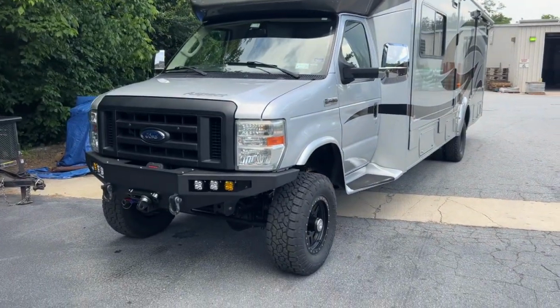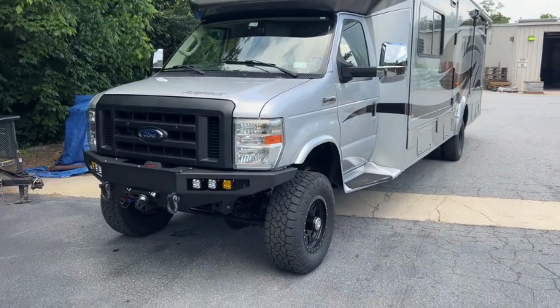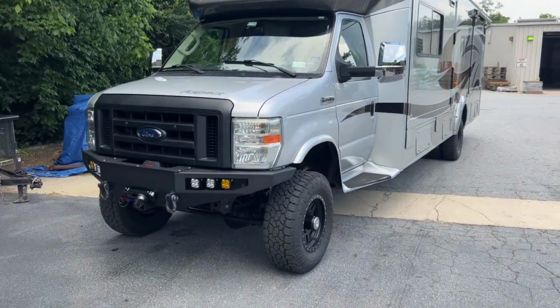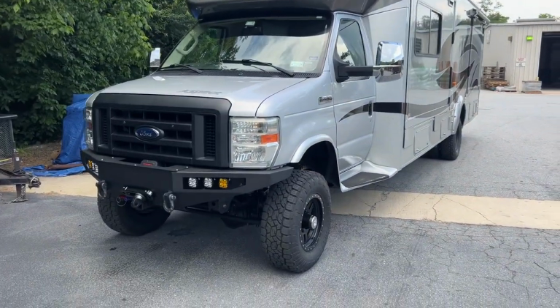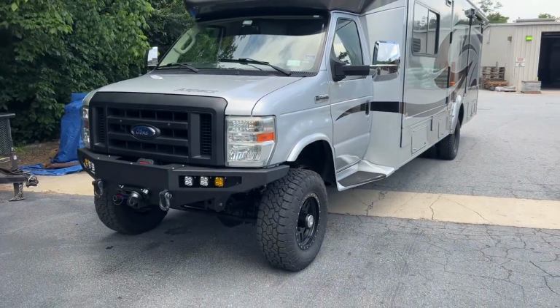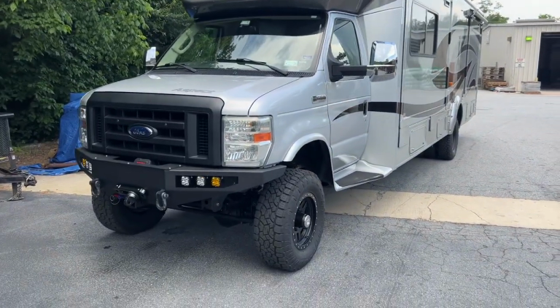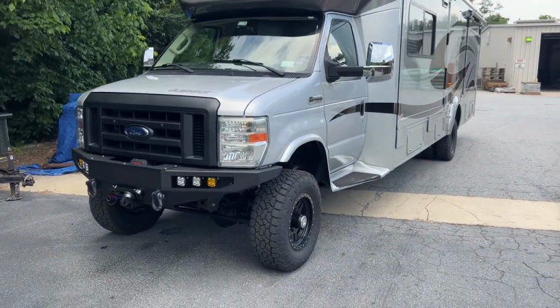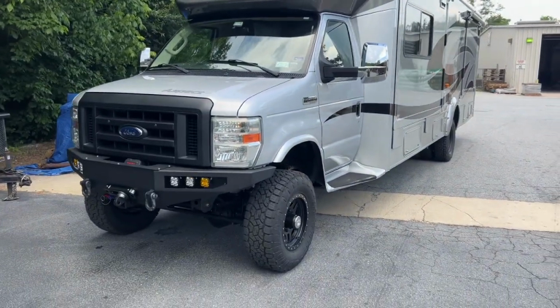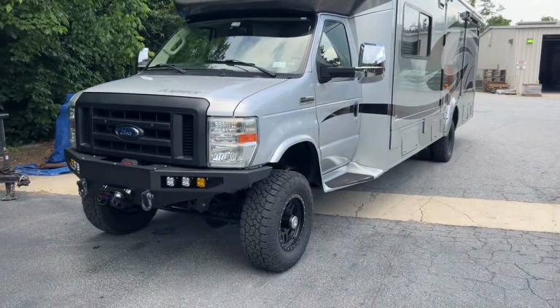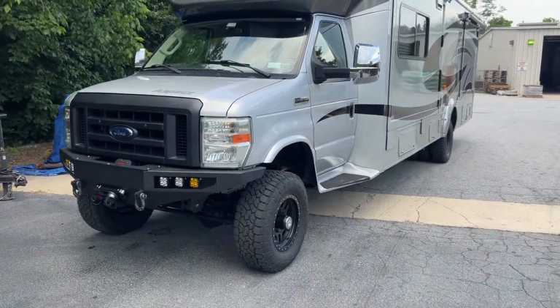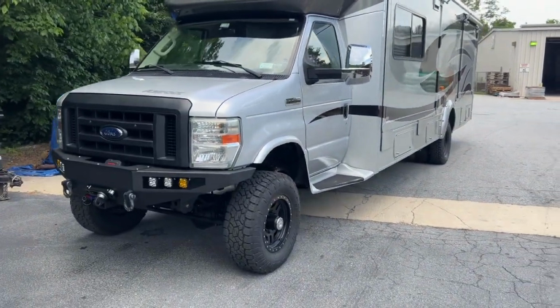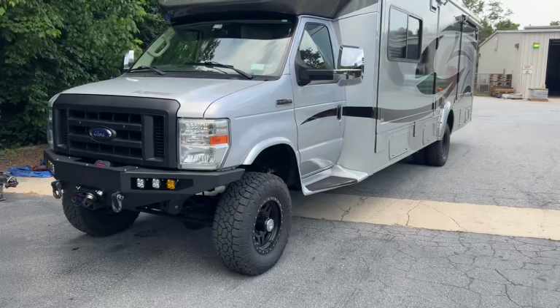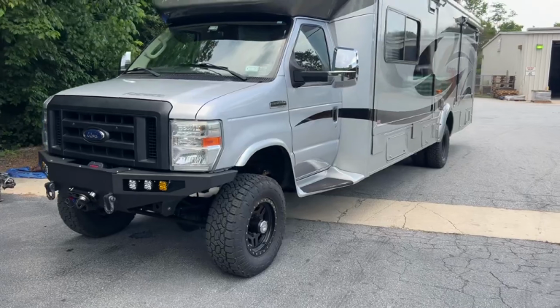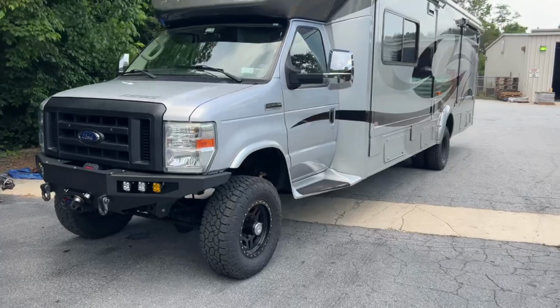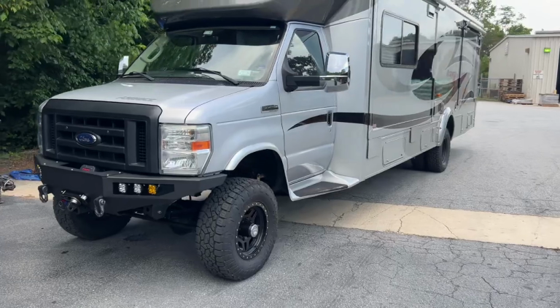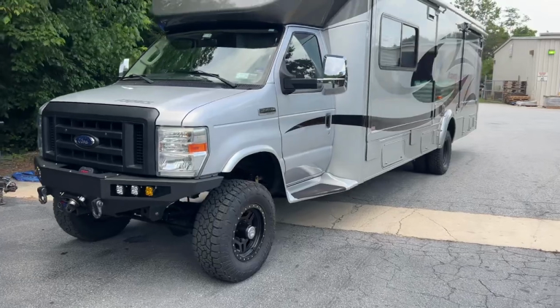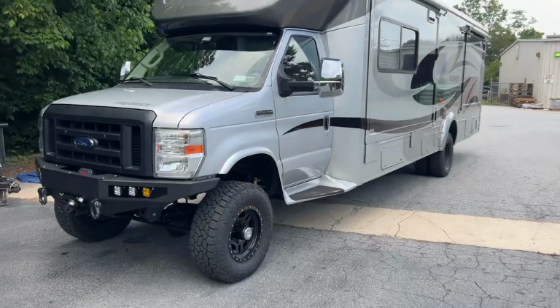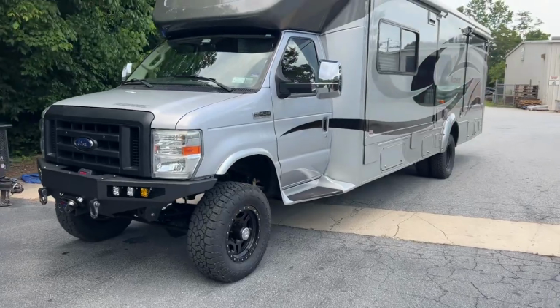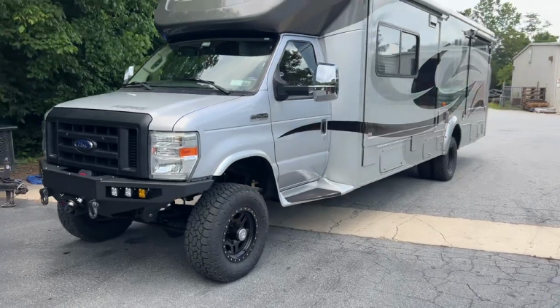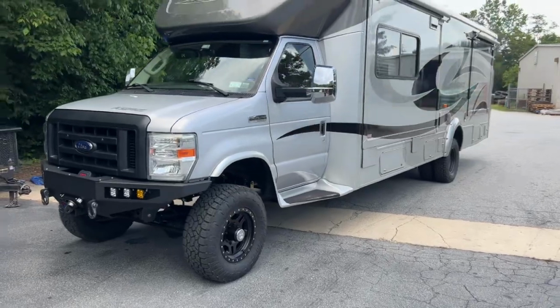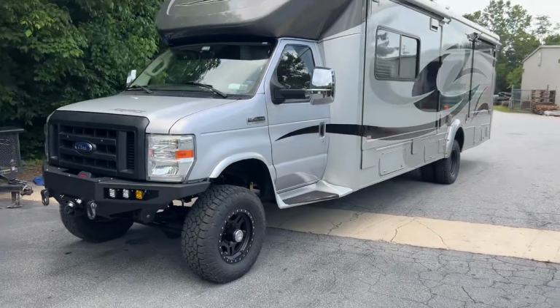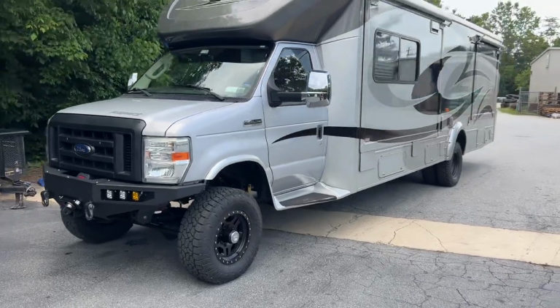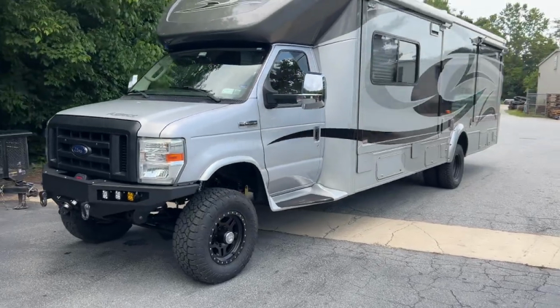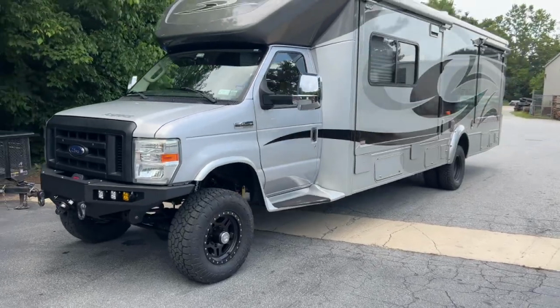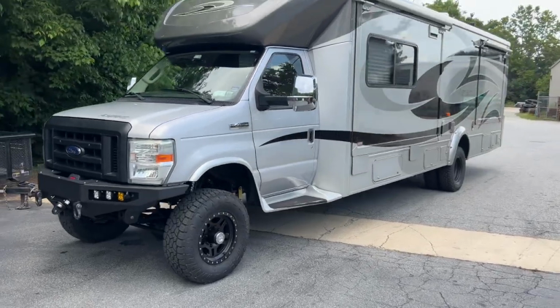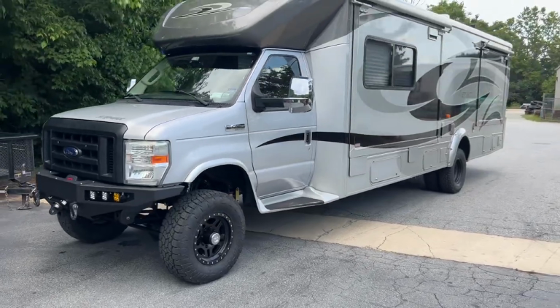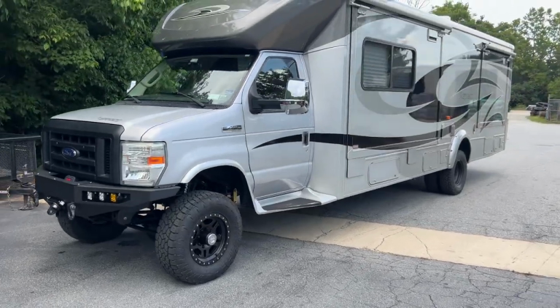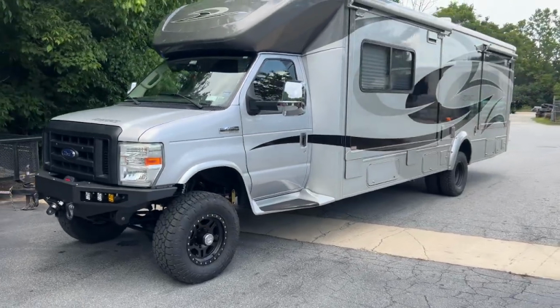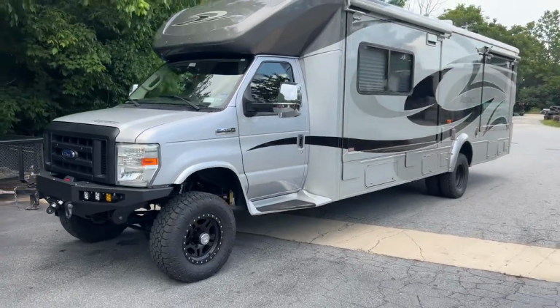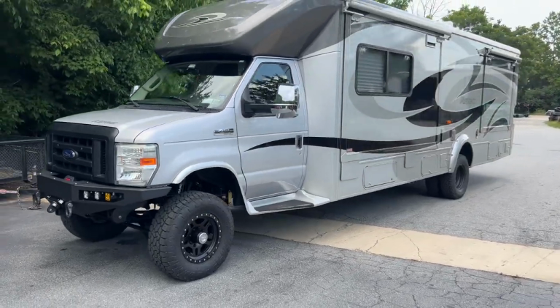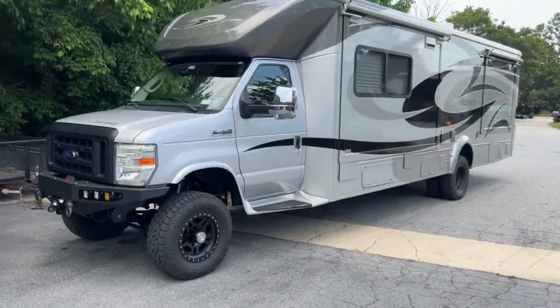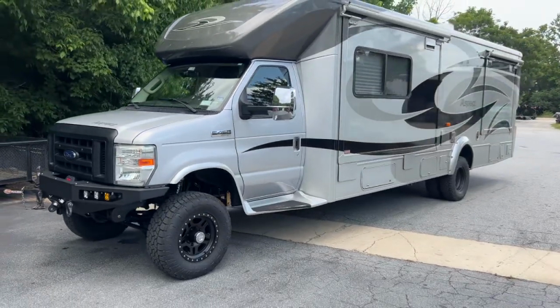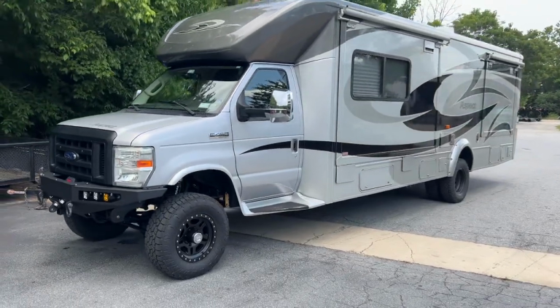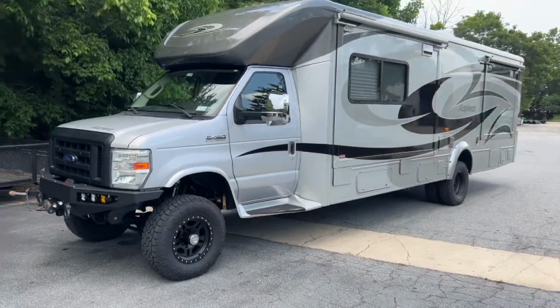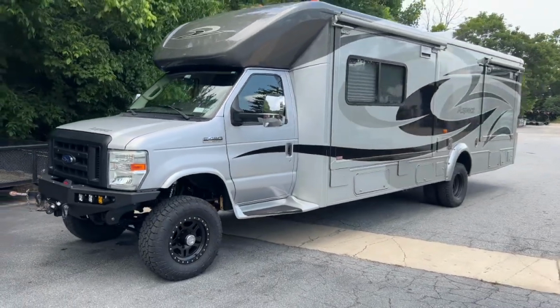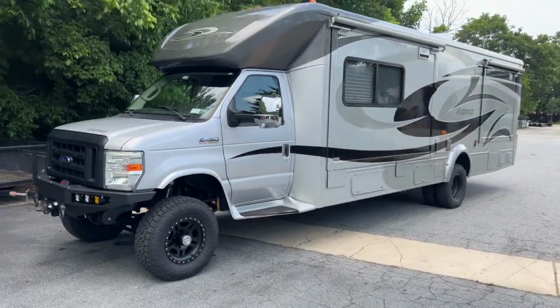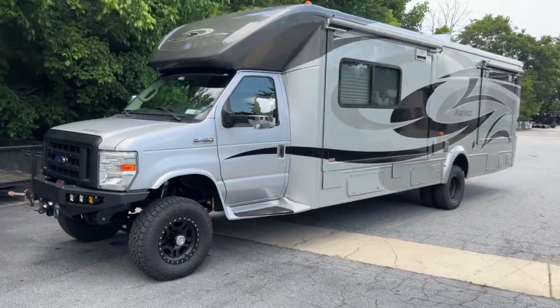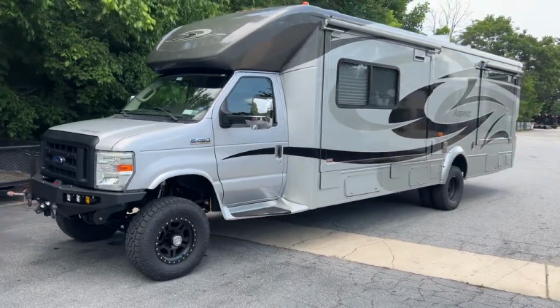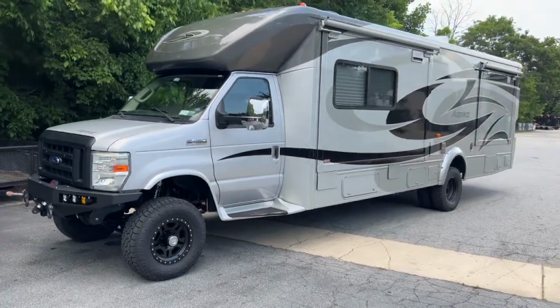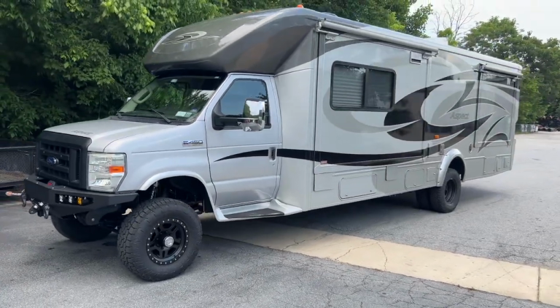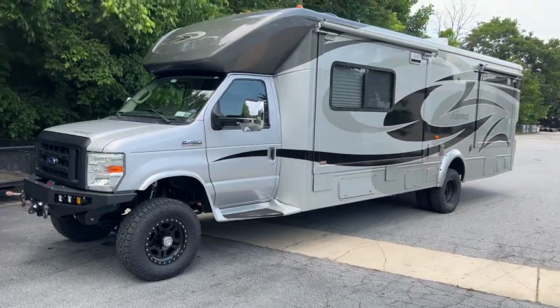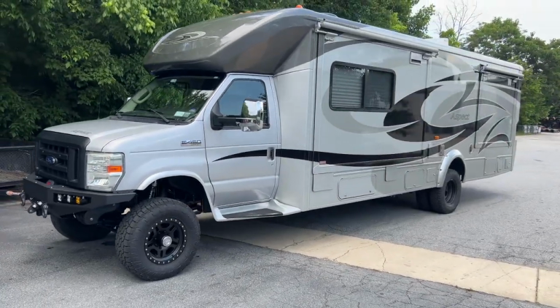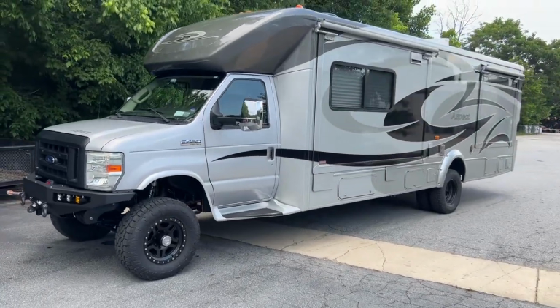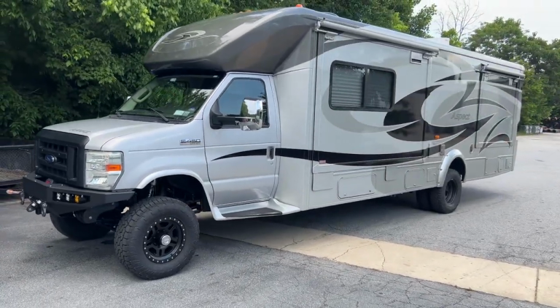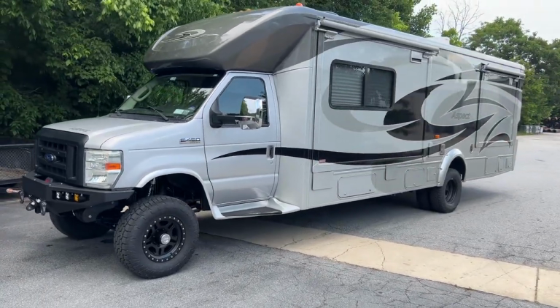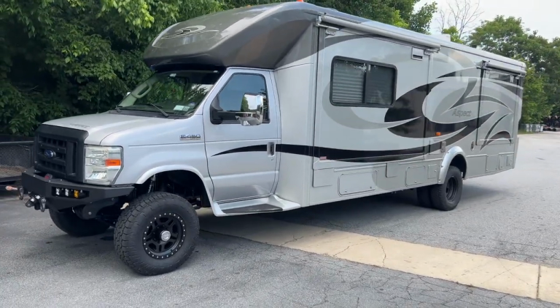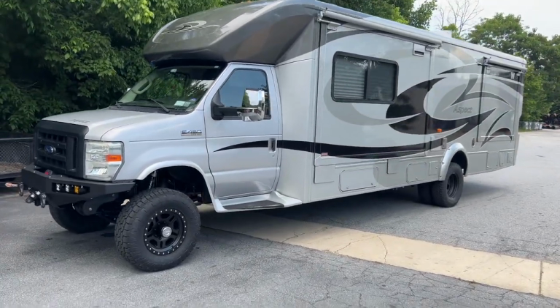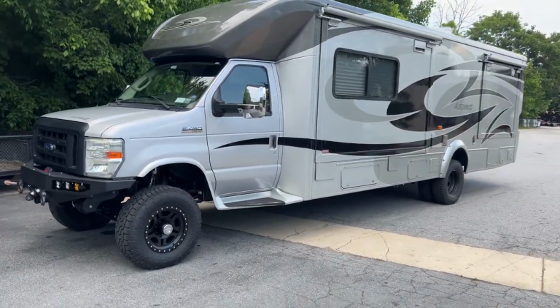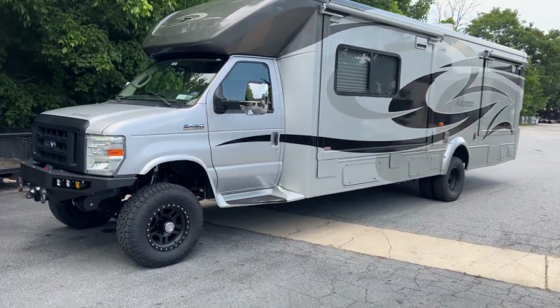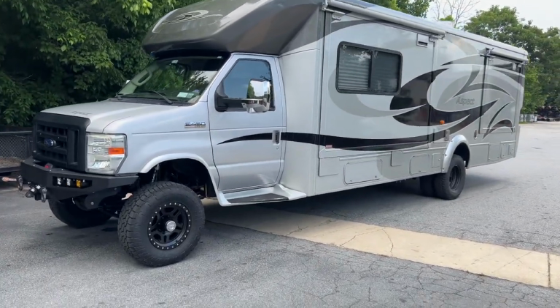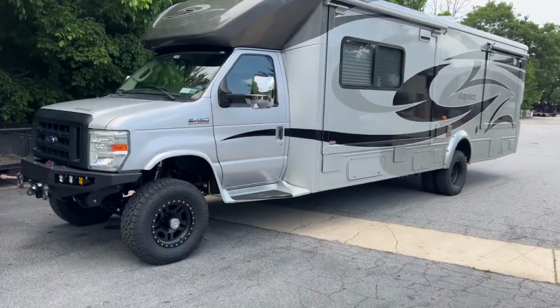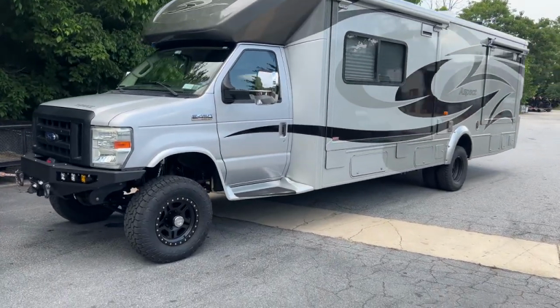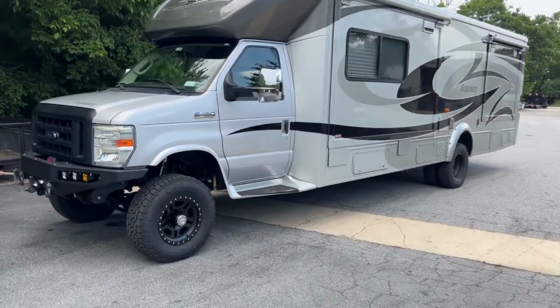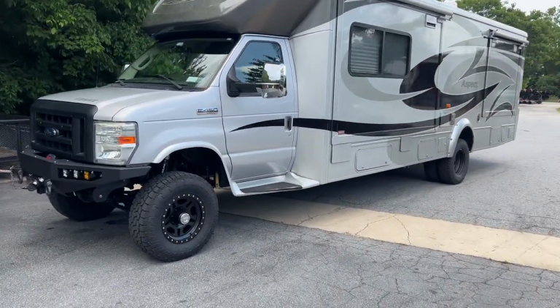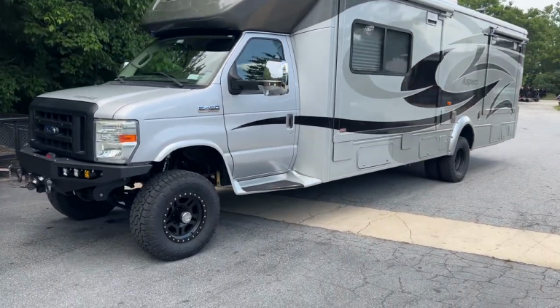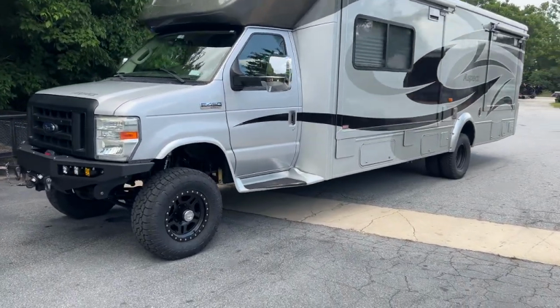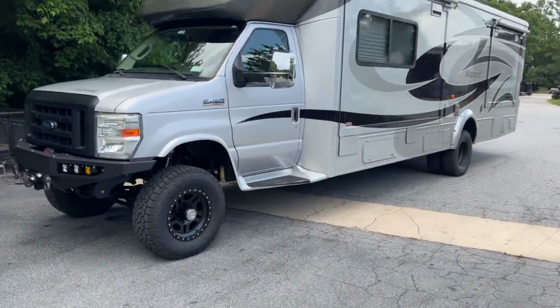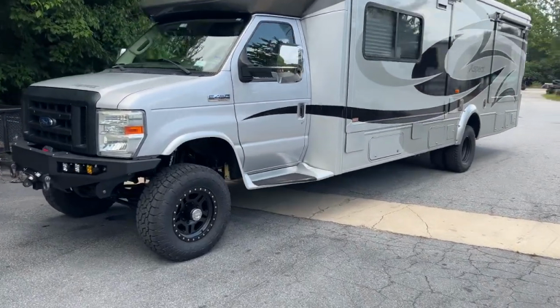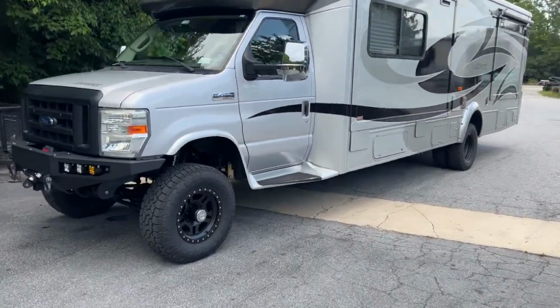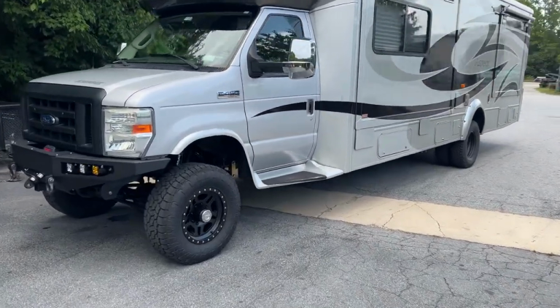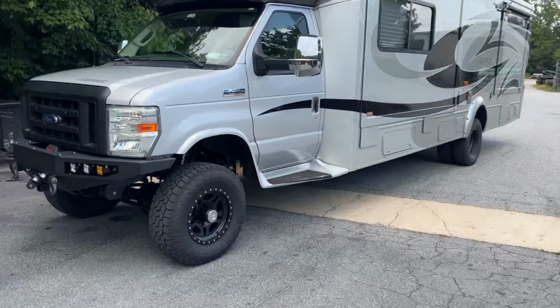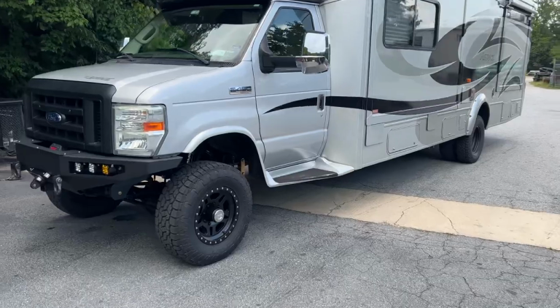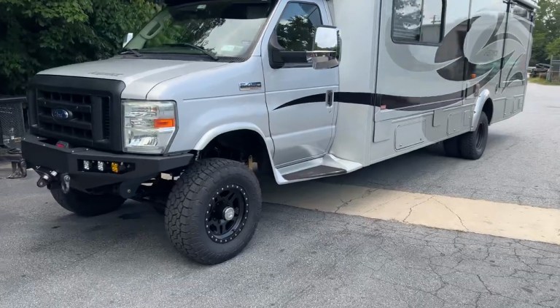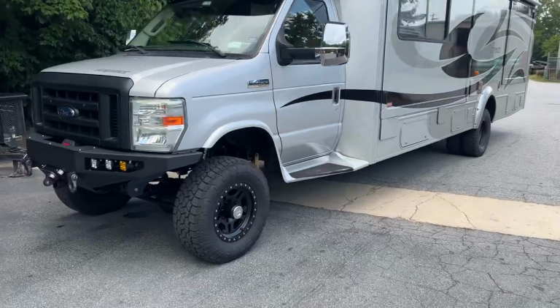If you're on the beaches of Long Island this summer, you will definitely see this thing. The guy's name is Bill — super cool guy.